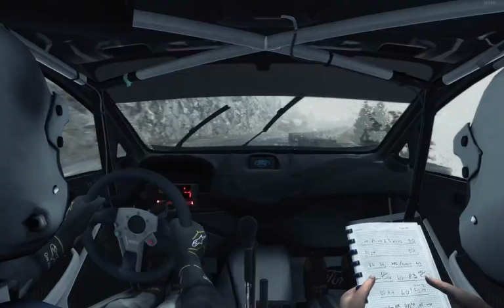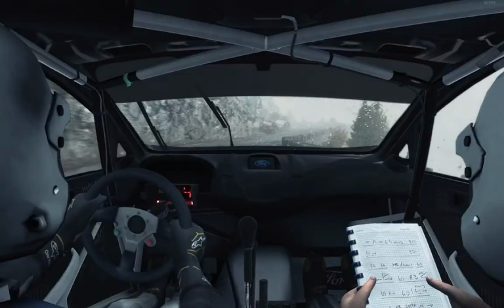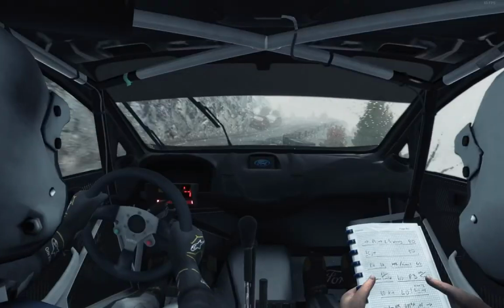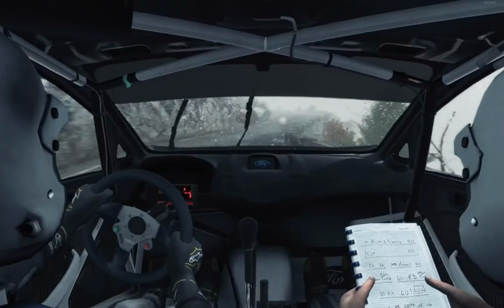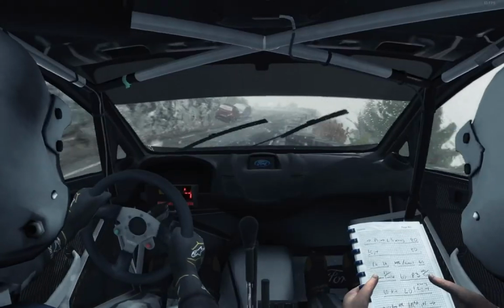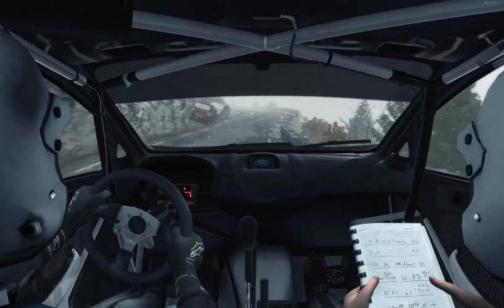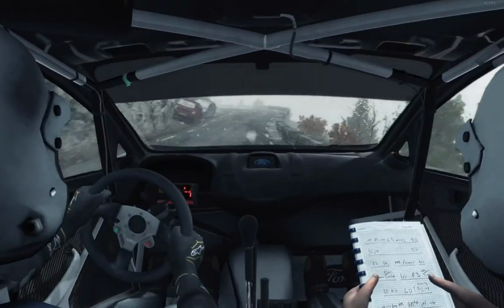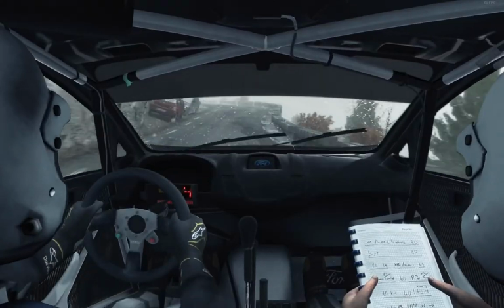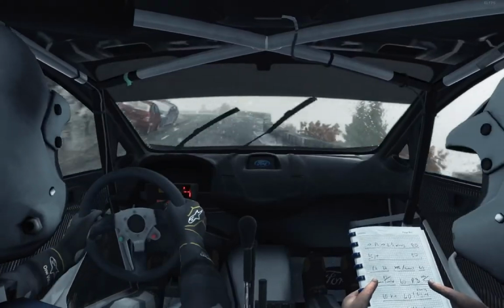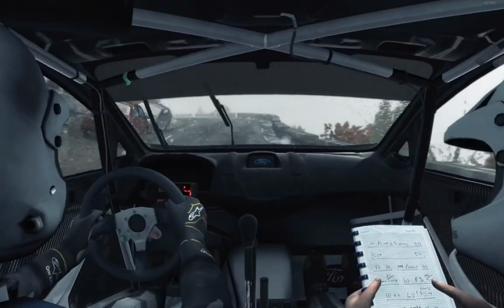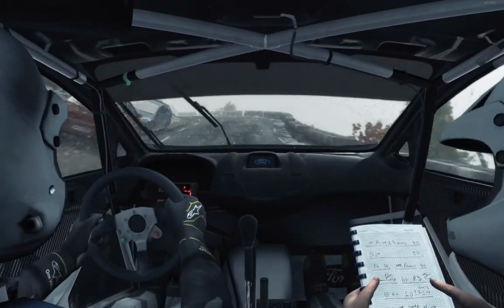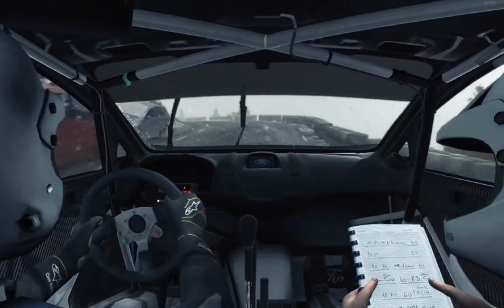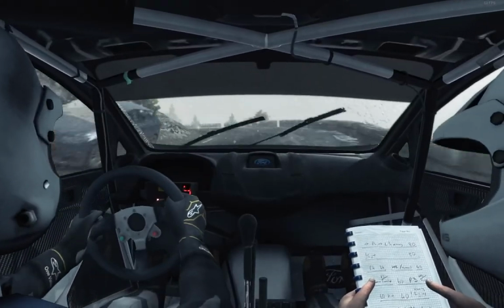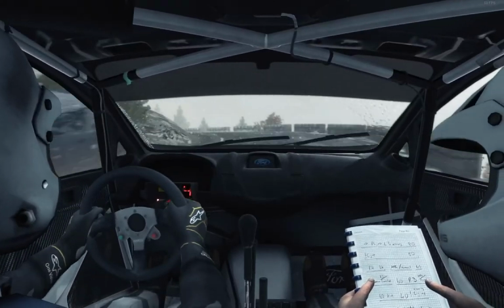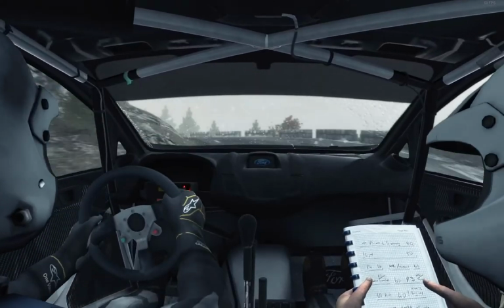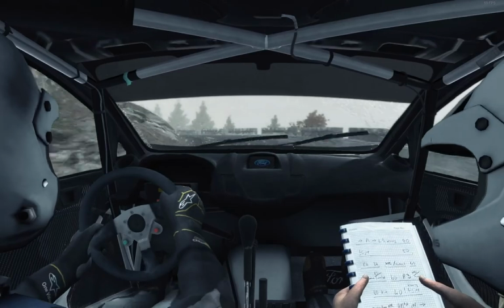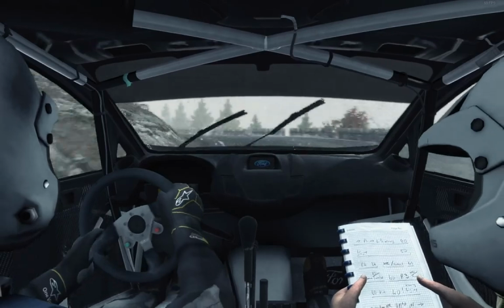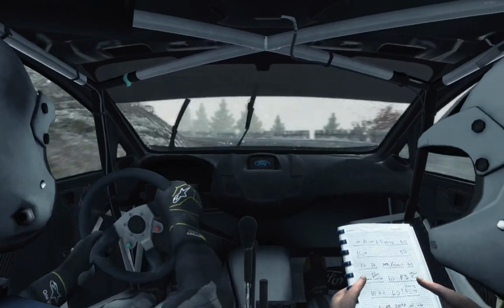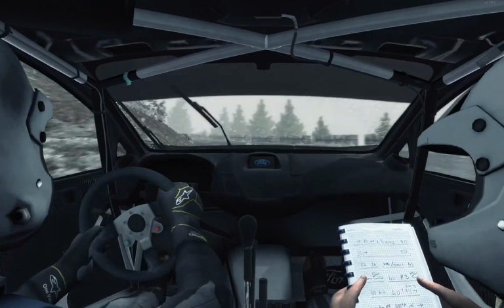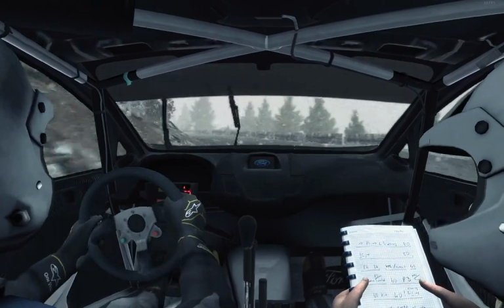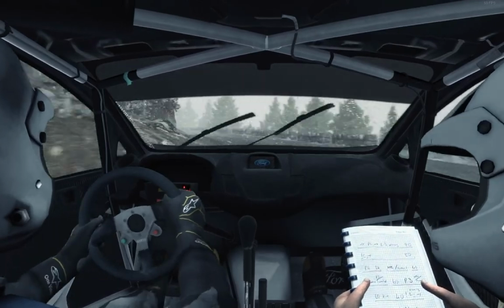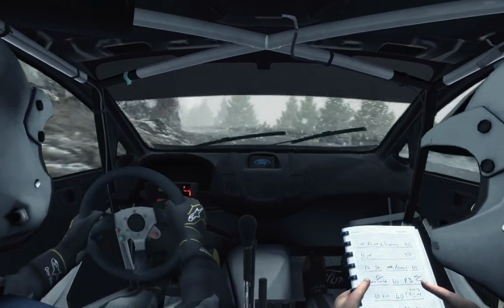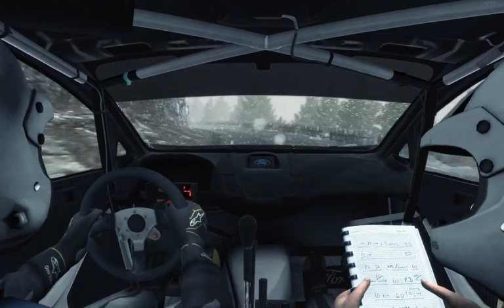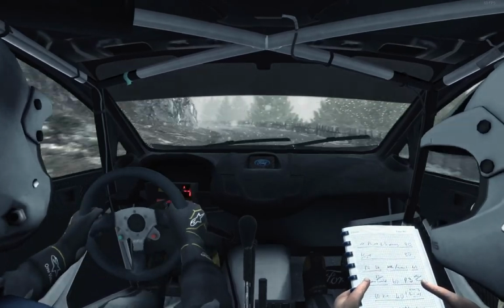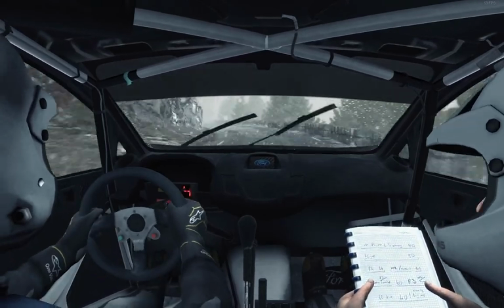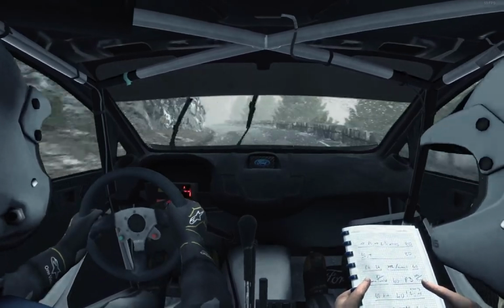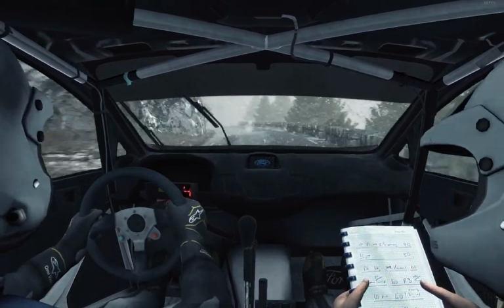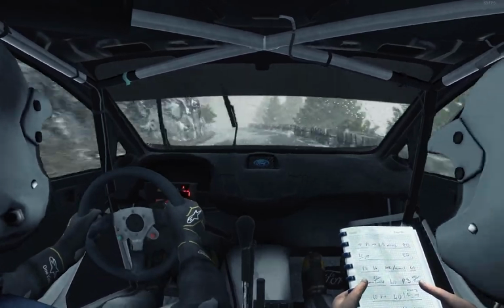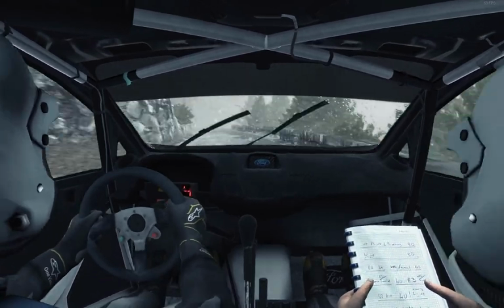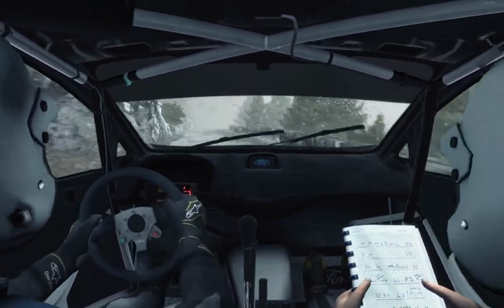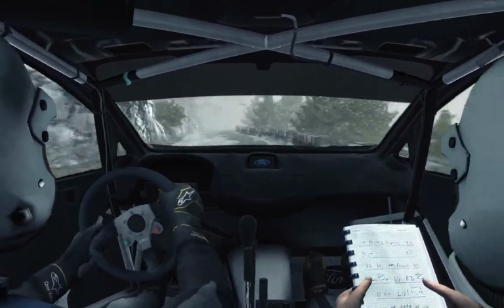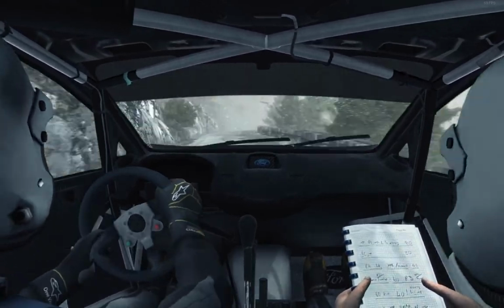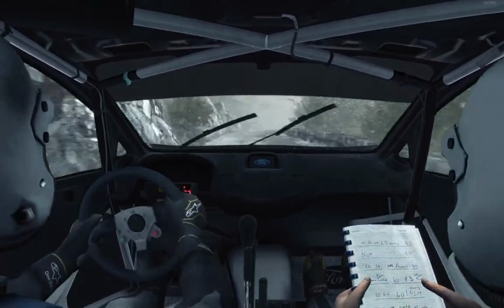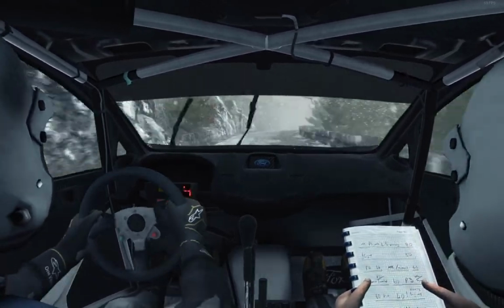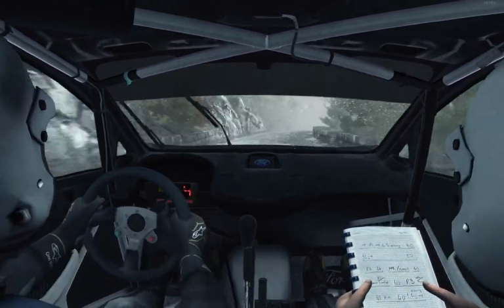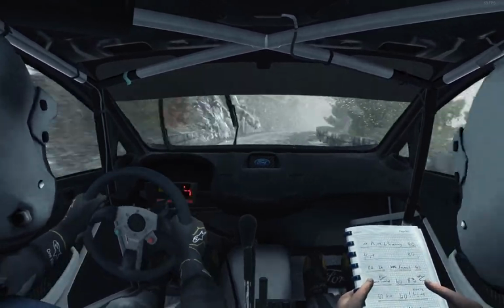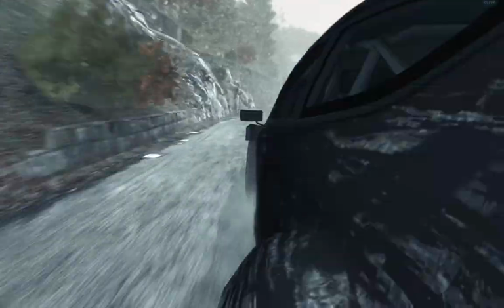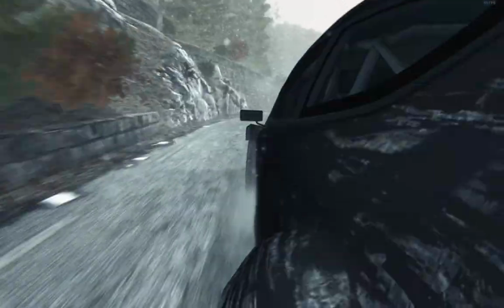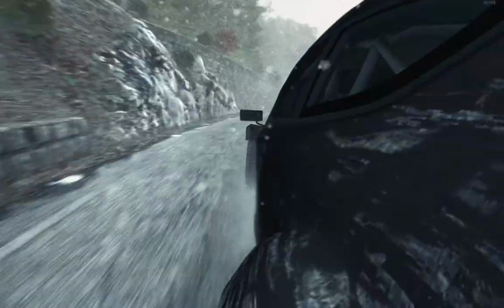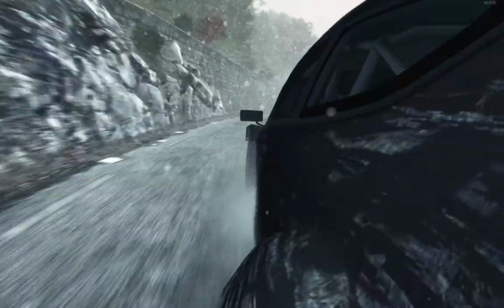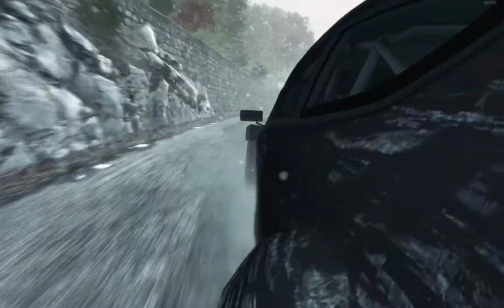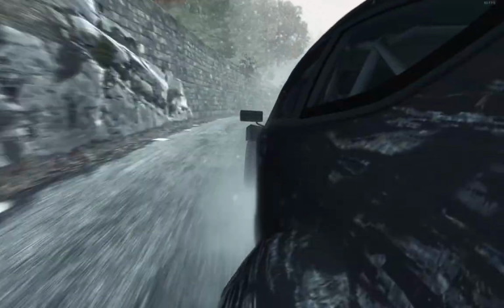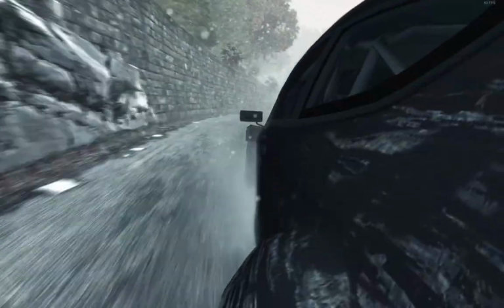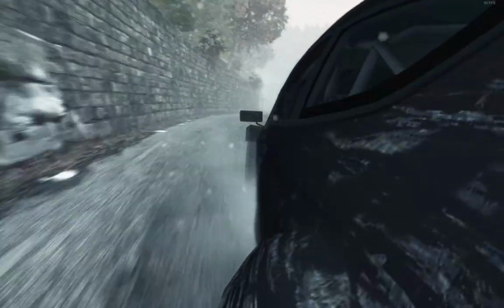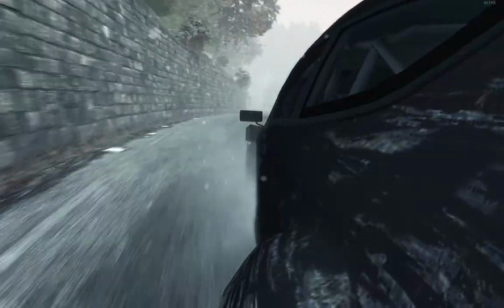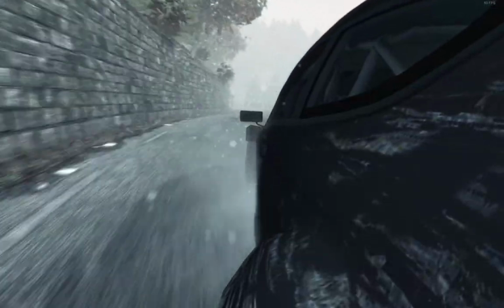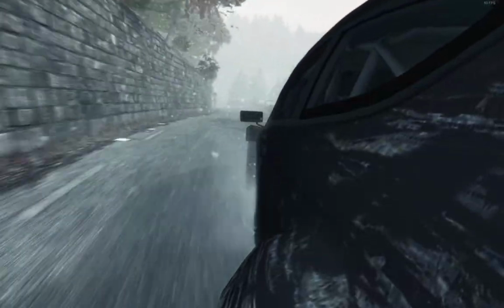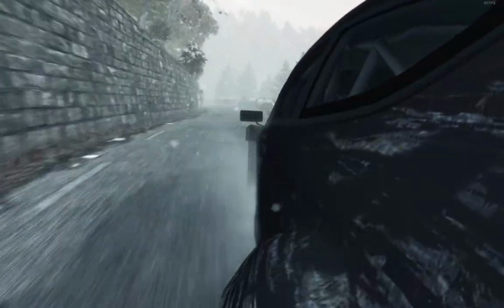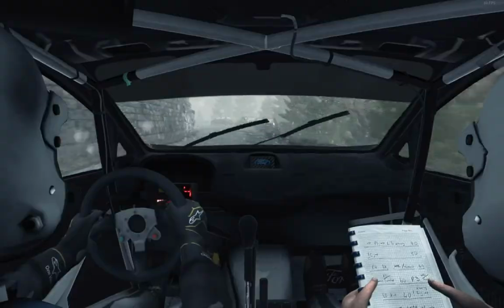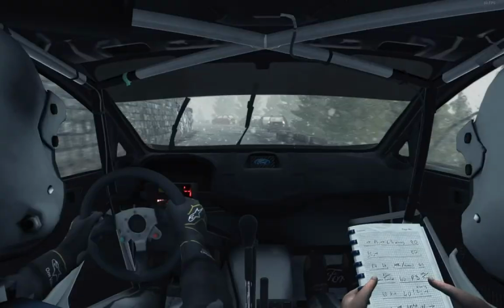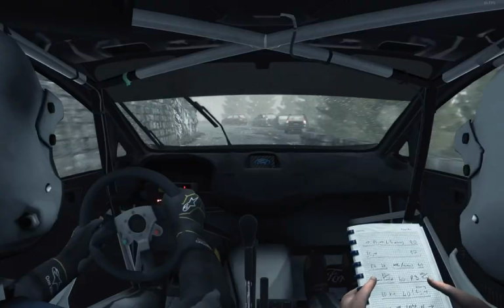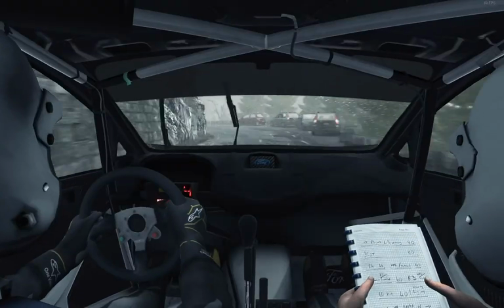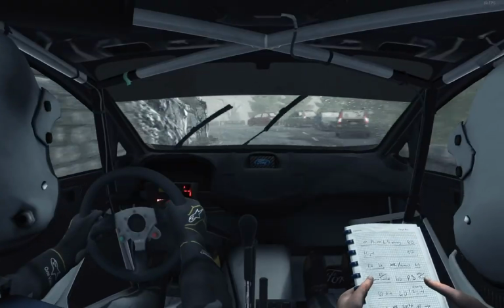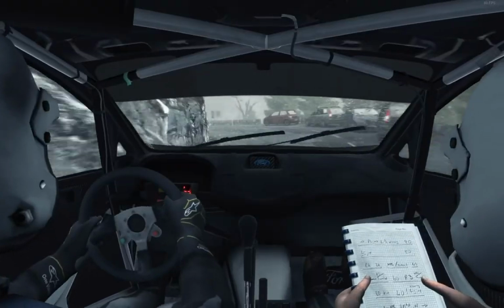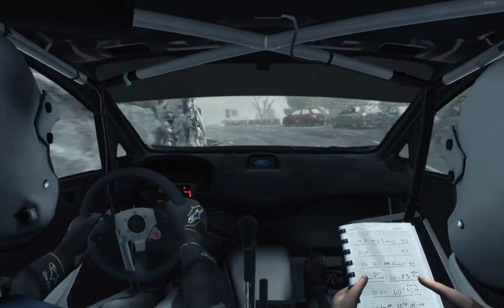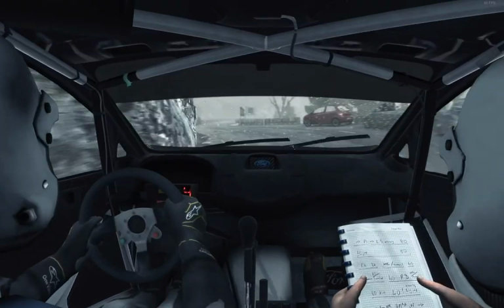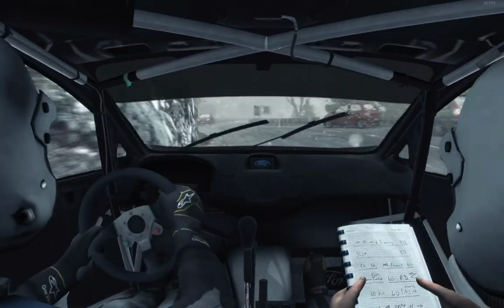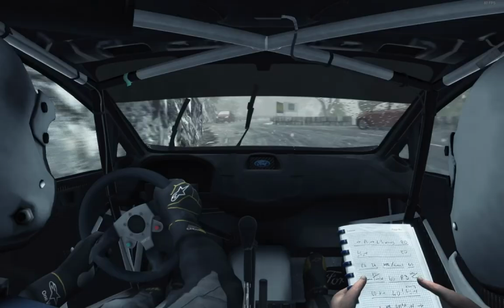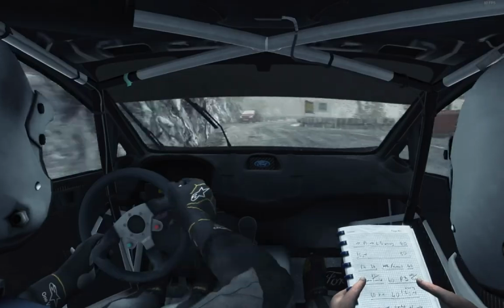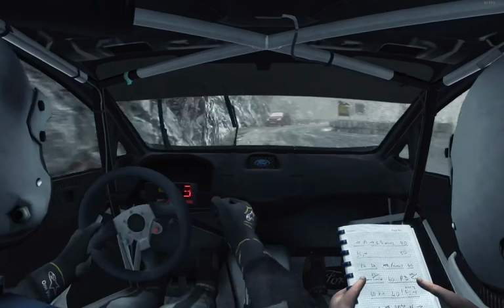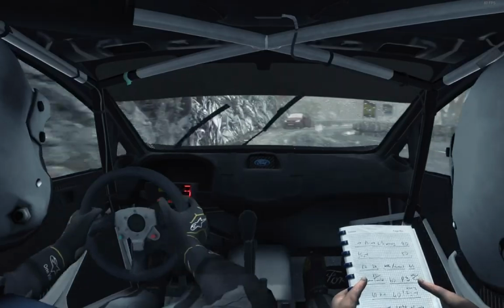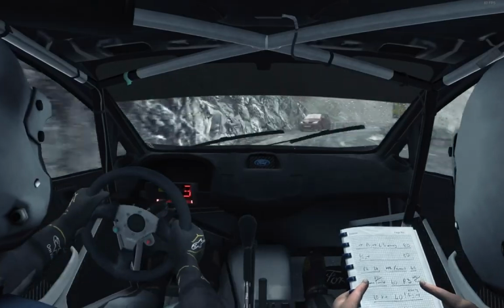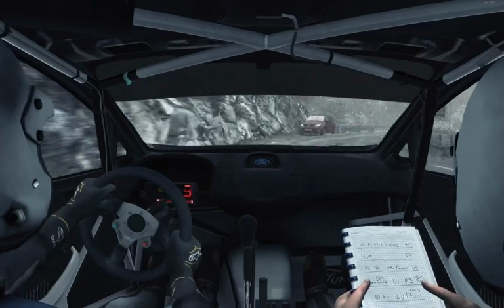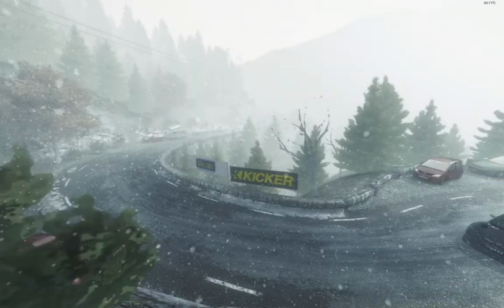Right 5, into portion left 5. Right 5, into portion left 5. Right 1, long. And into left 4, long, 100. Into left 3, long, 100.